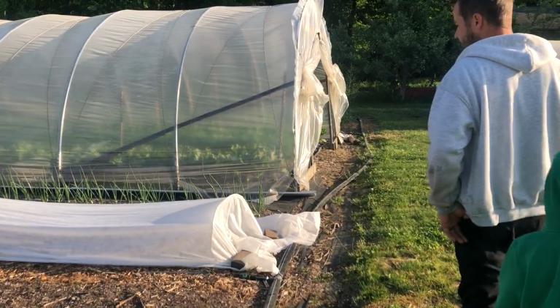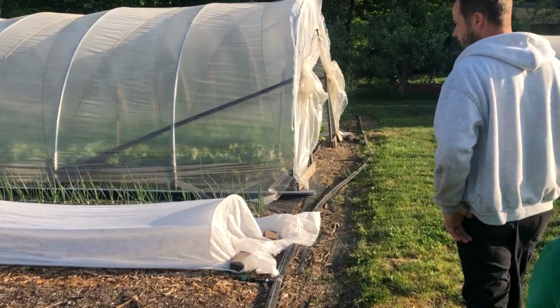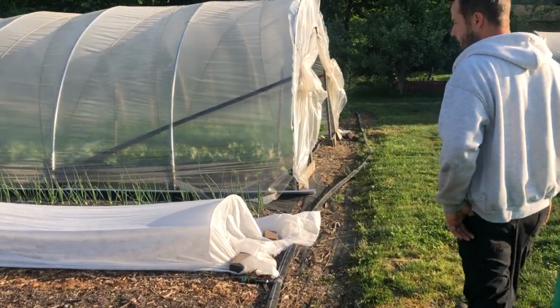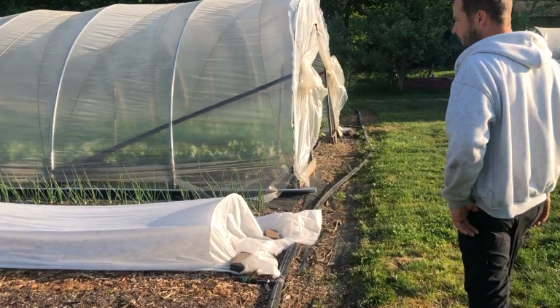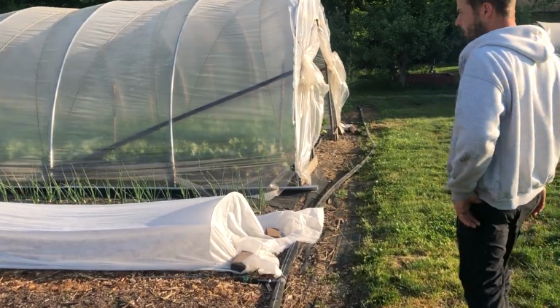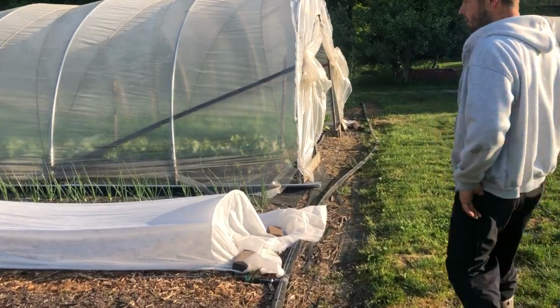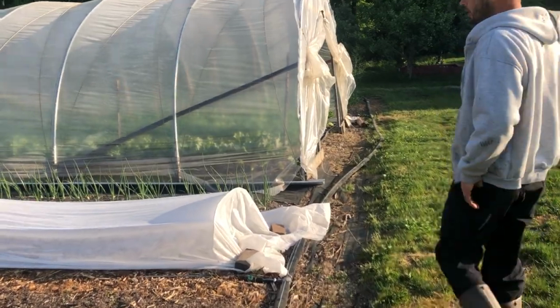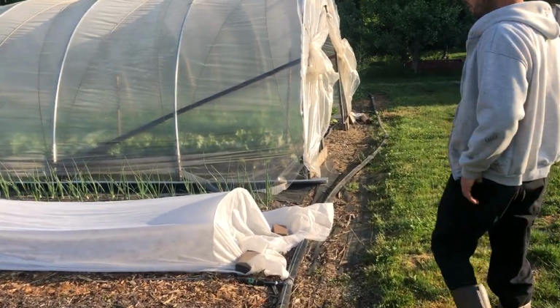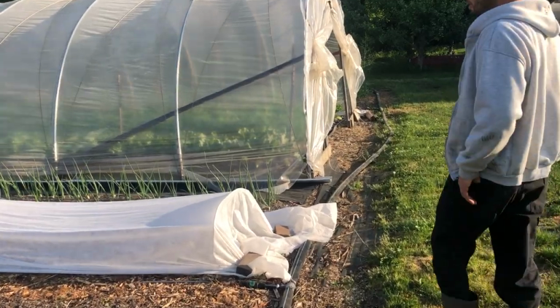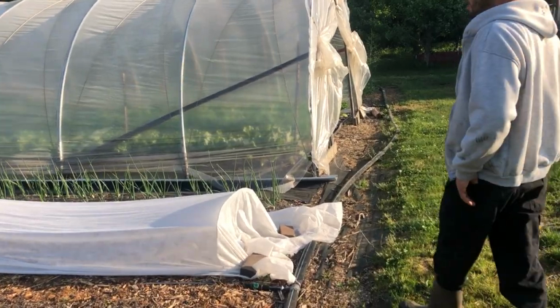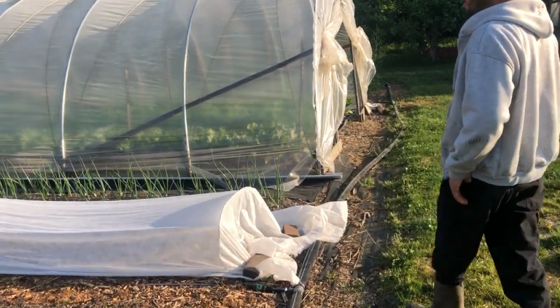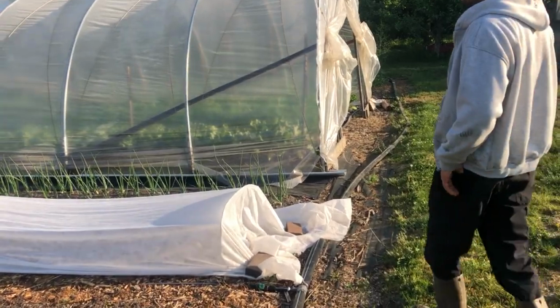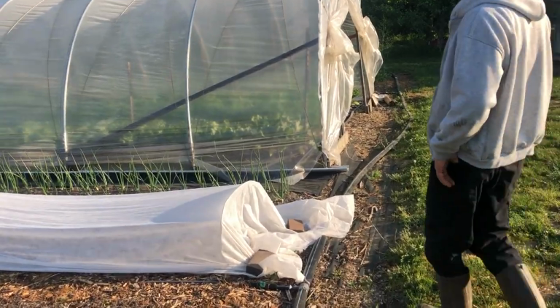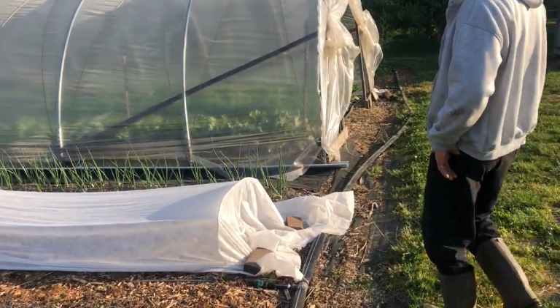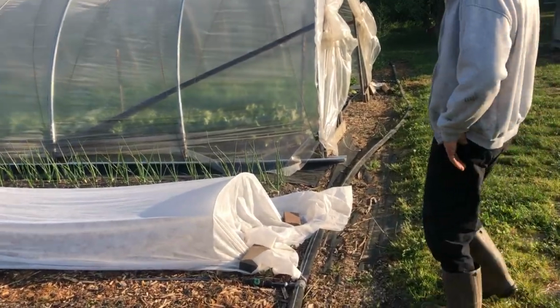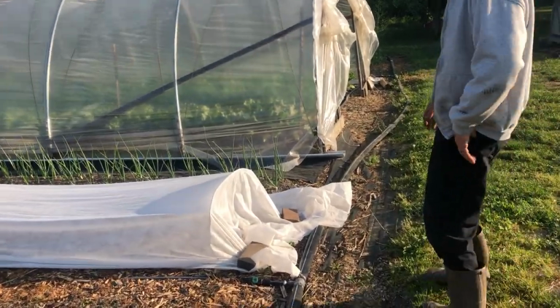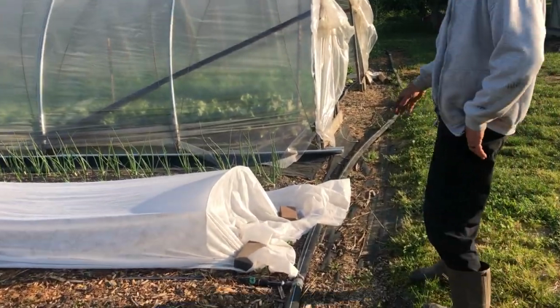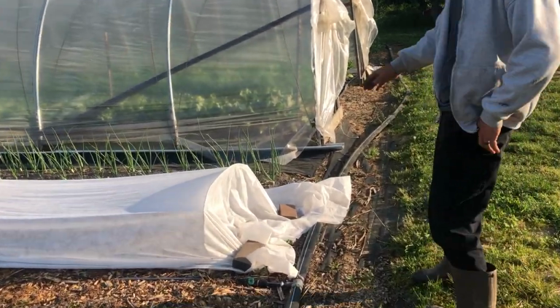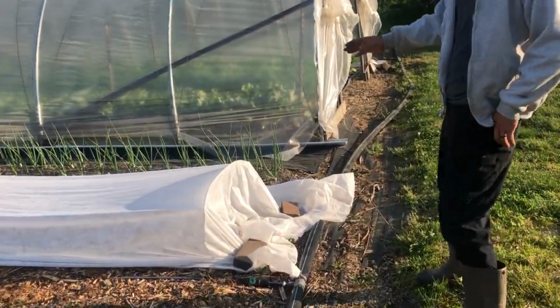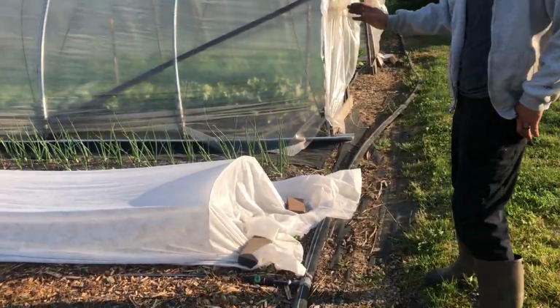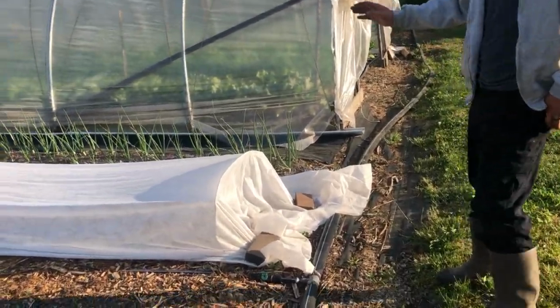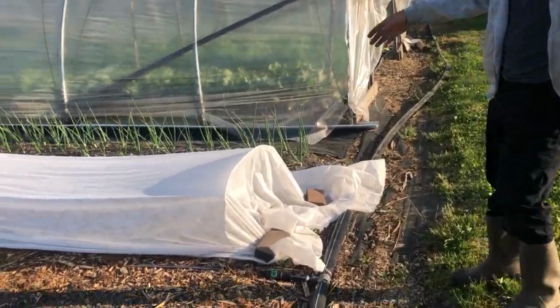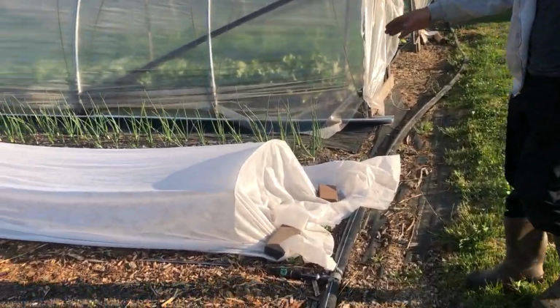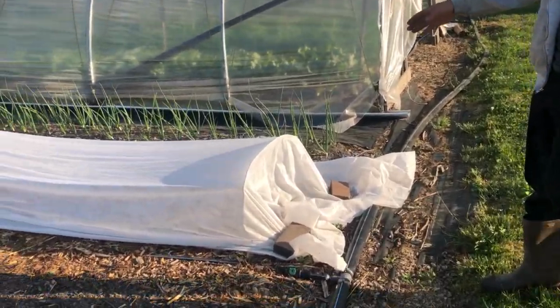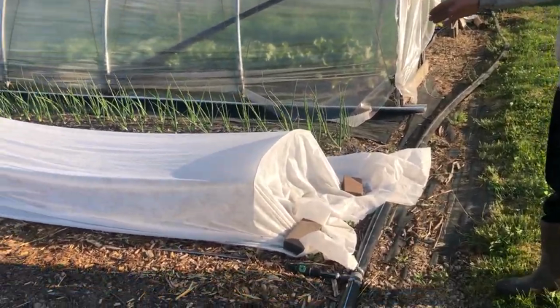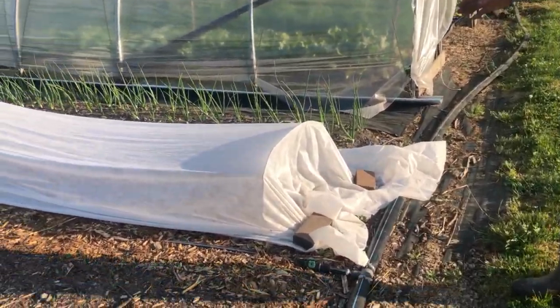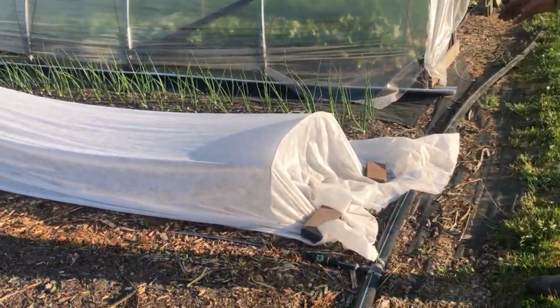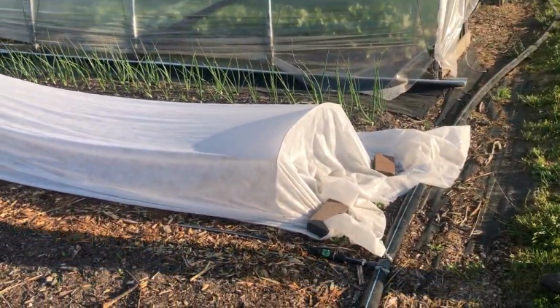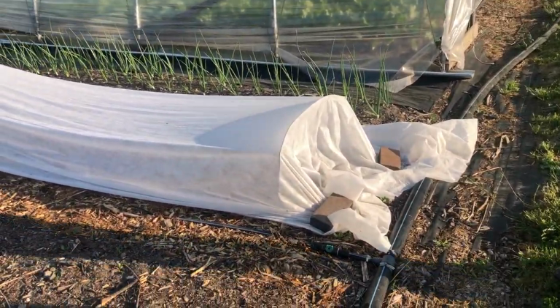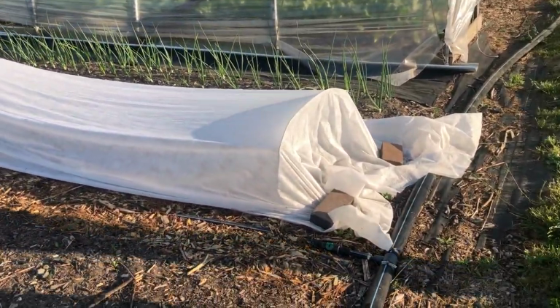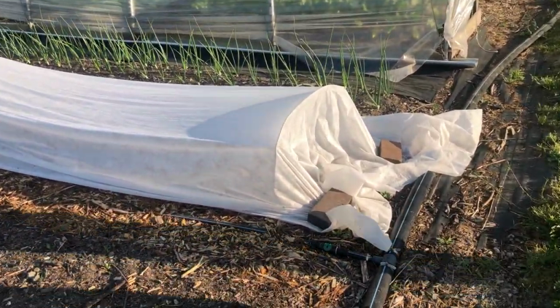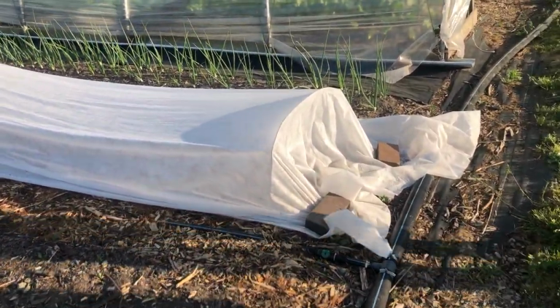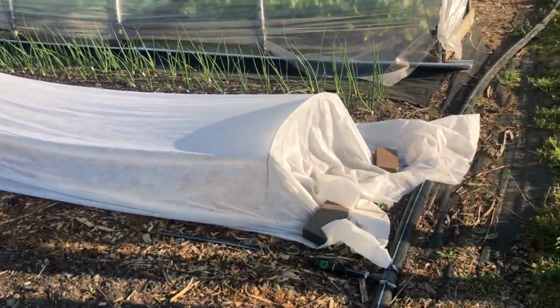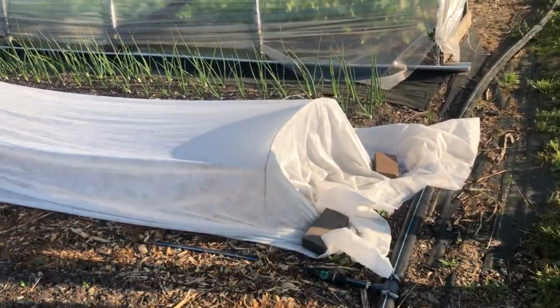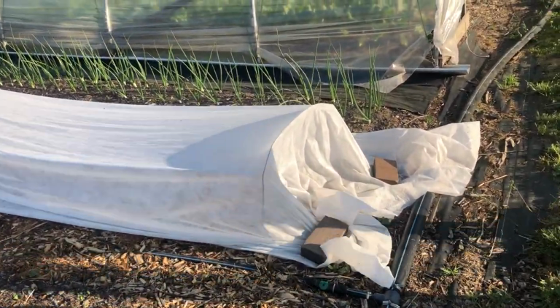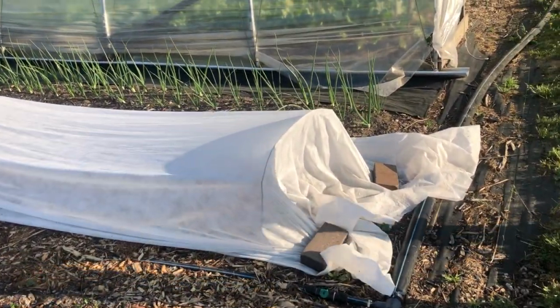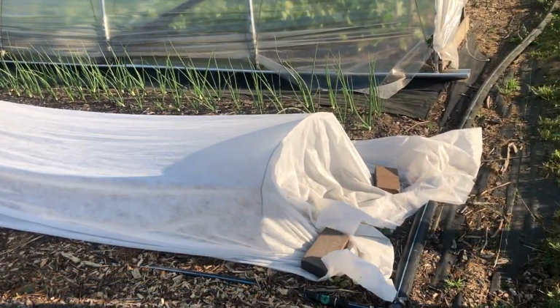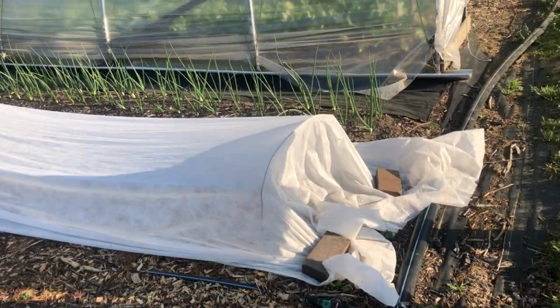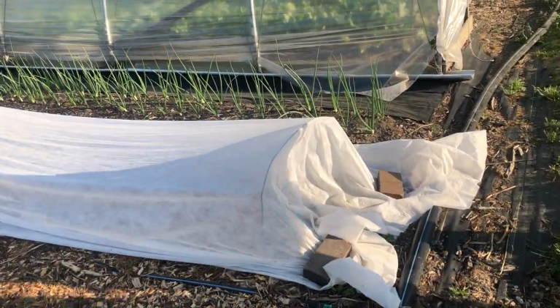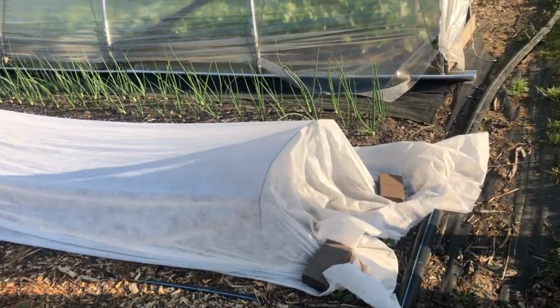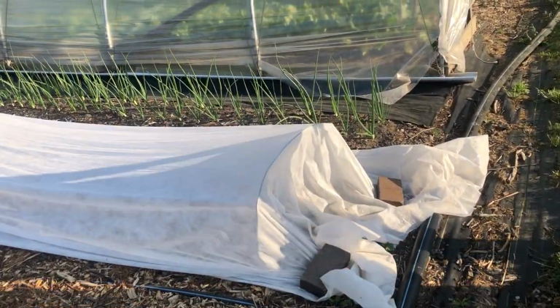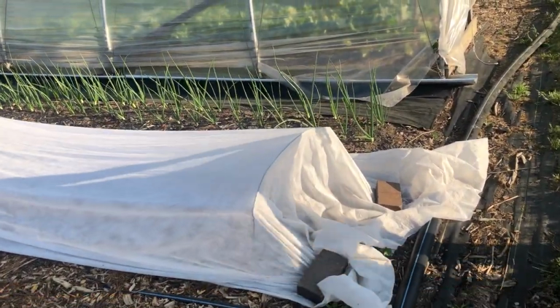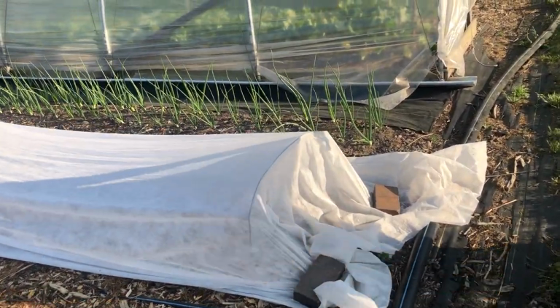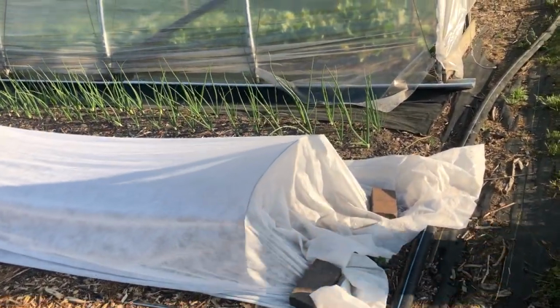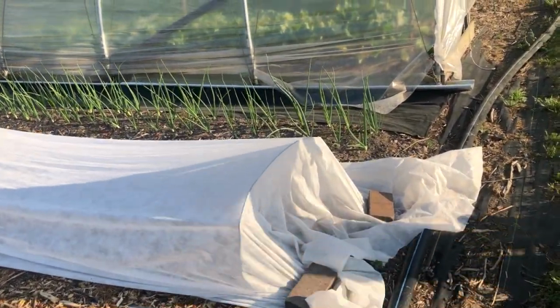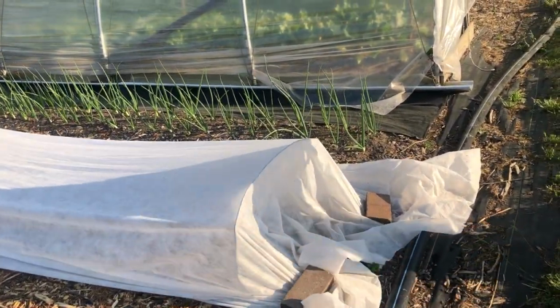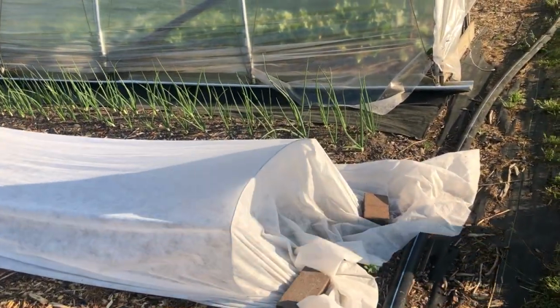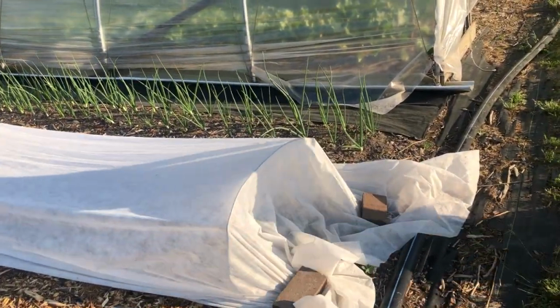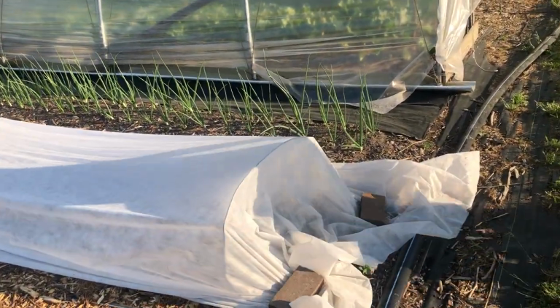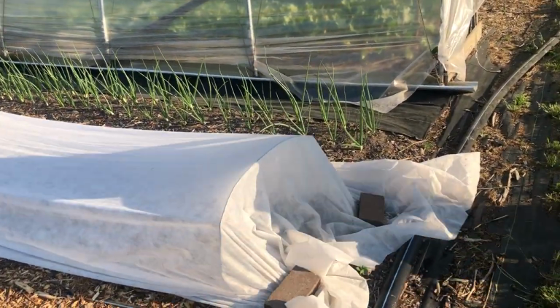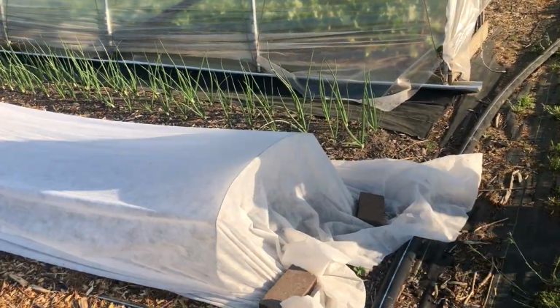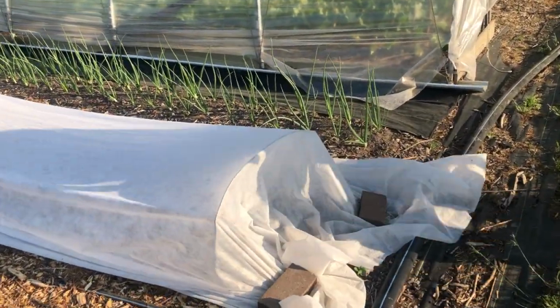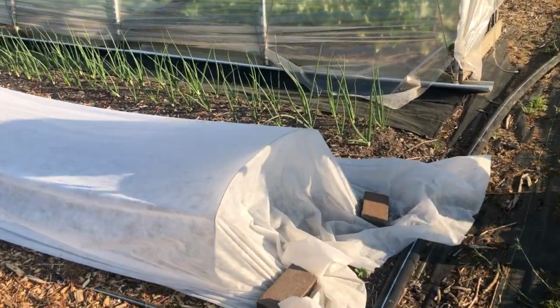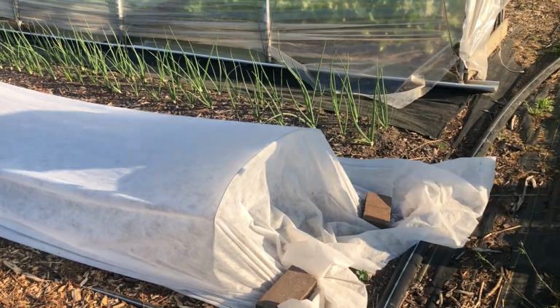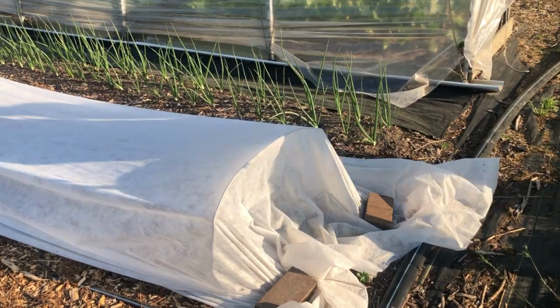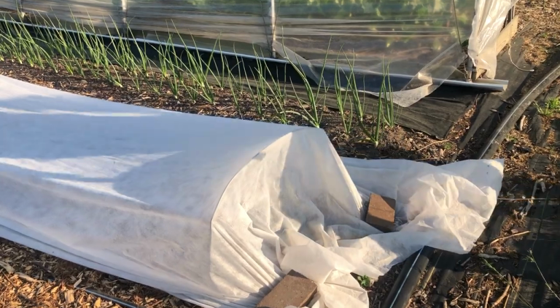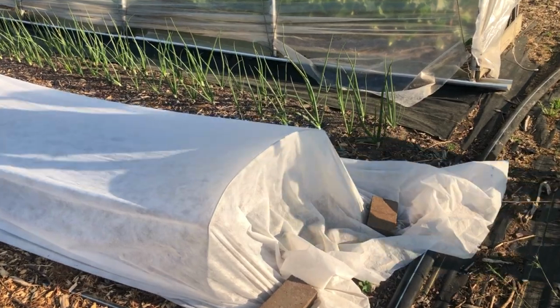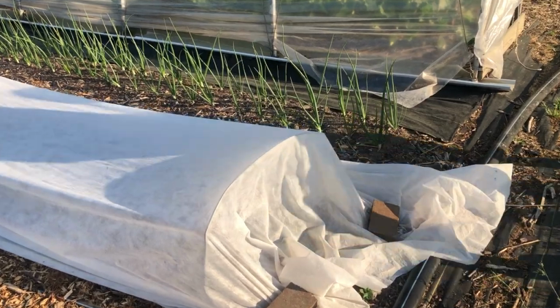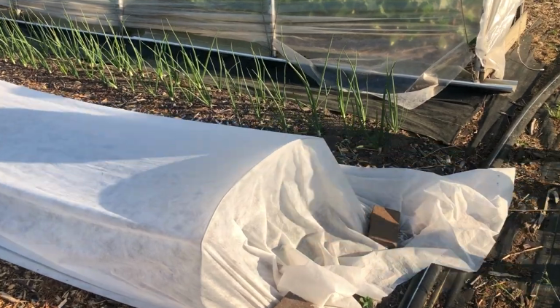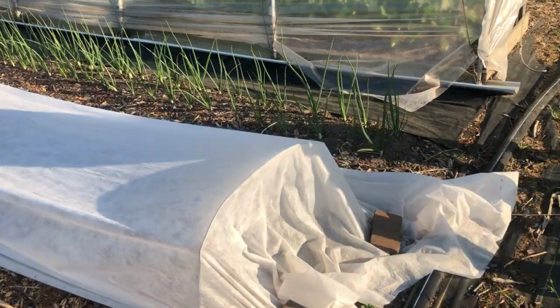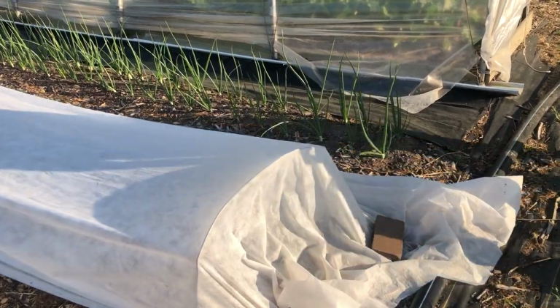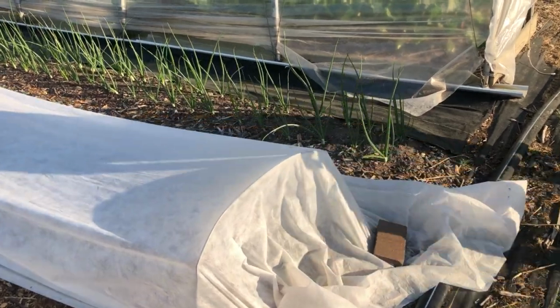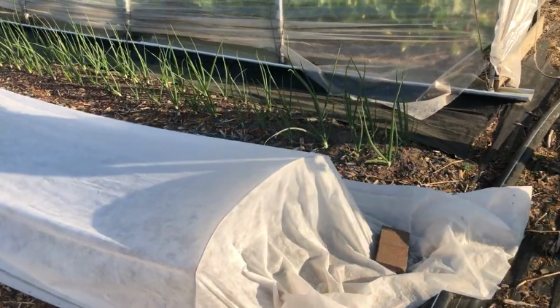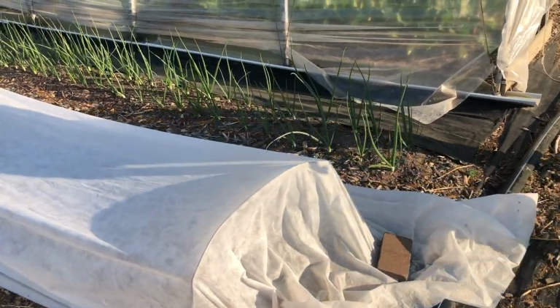And here we have muskmelon underneath the row cover and more onions.